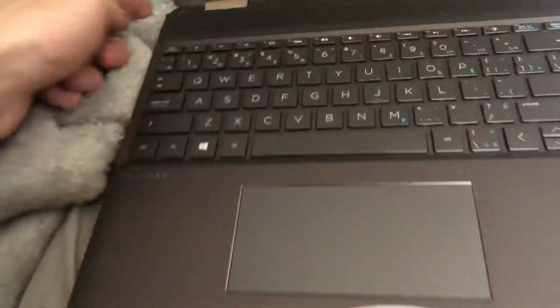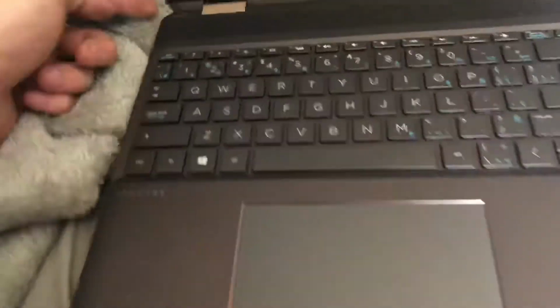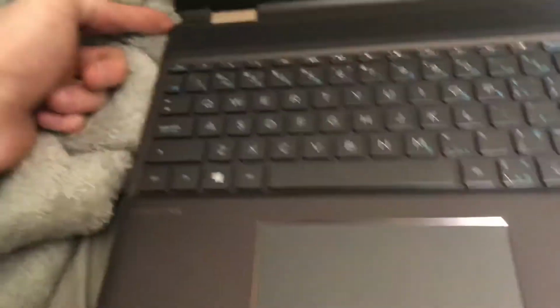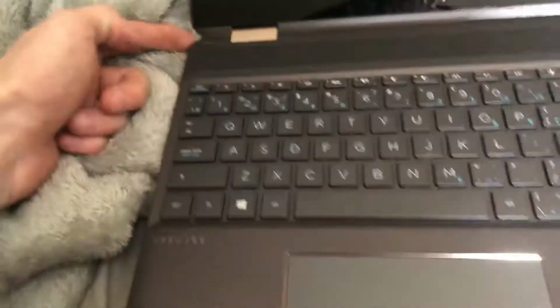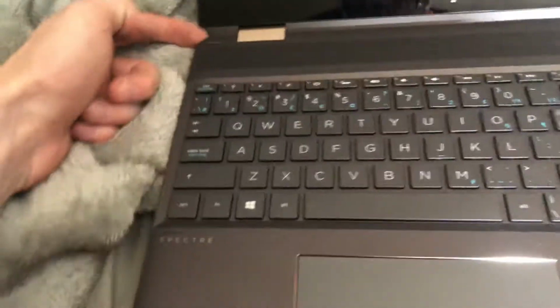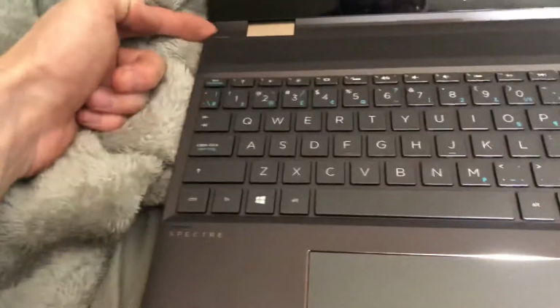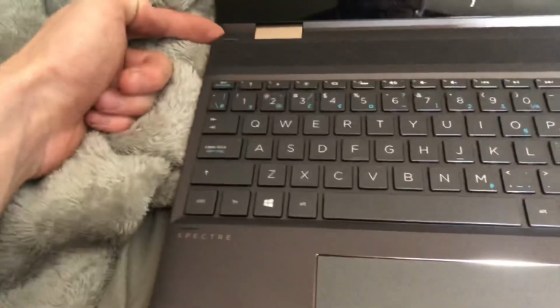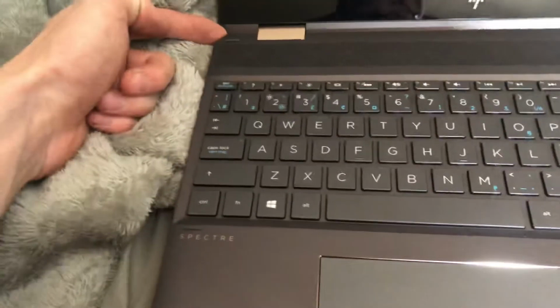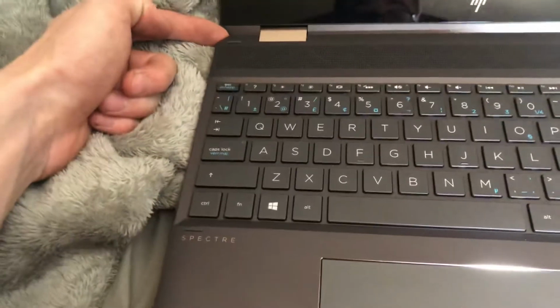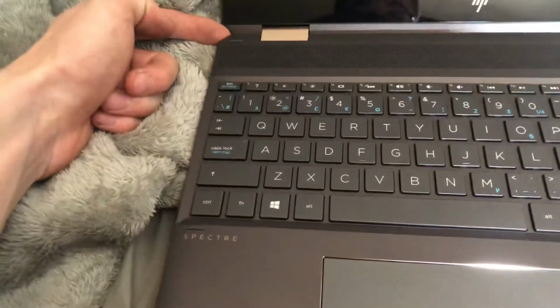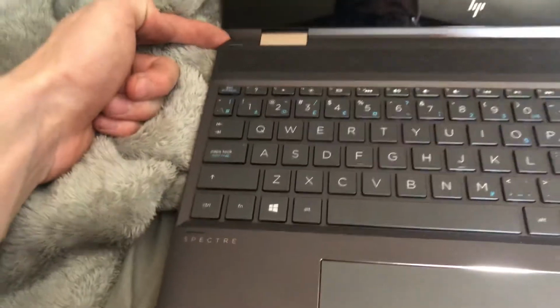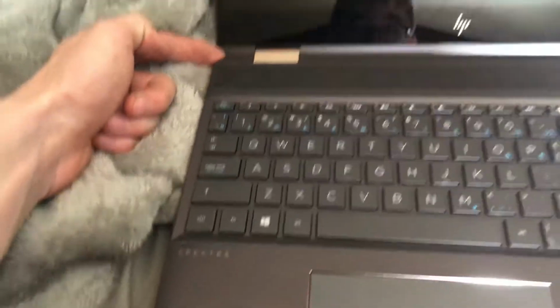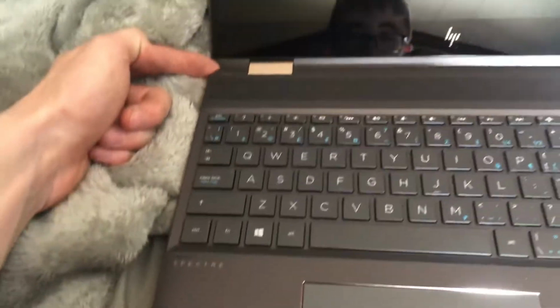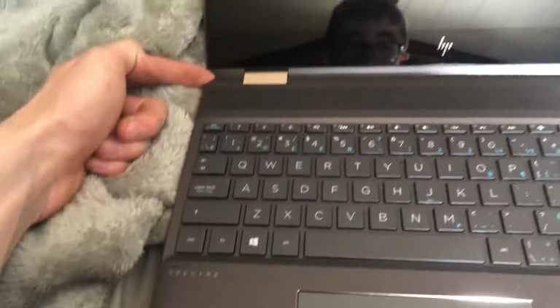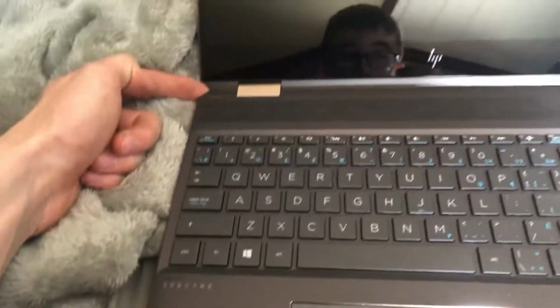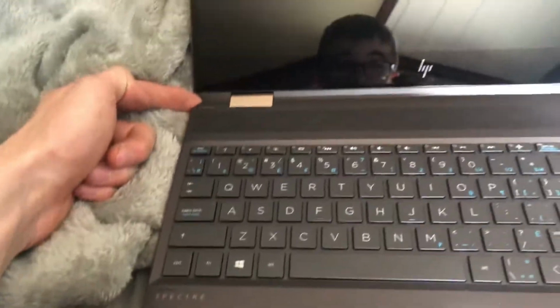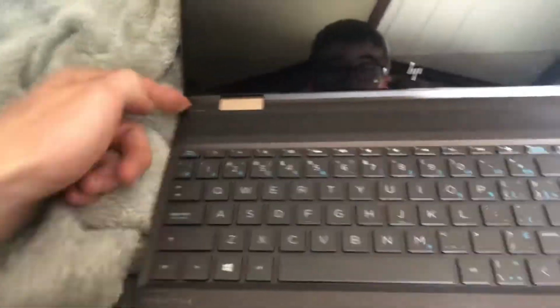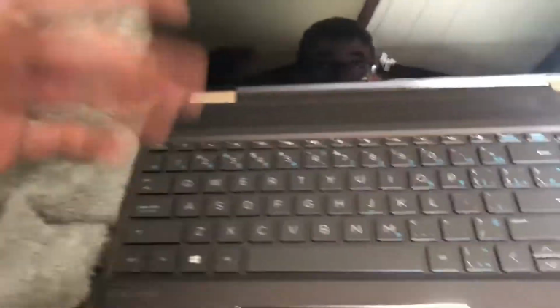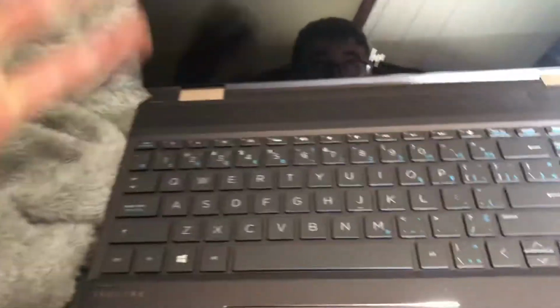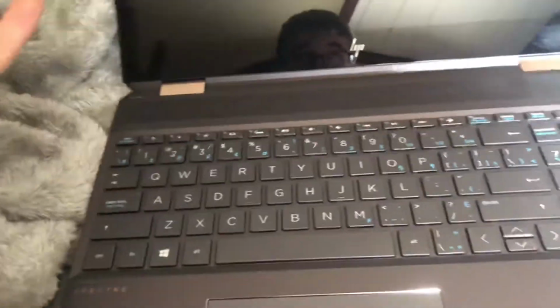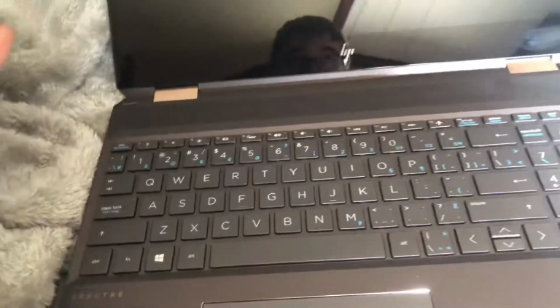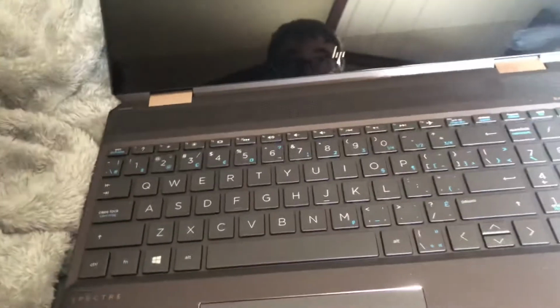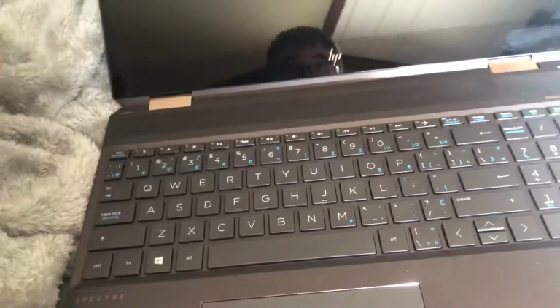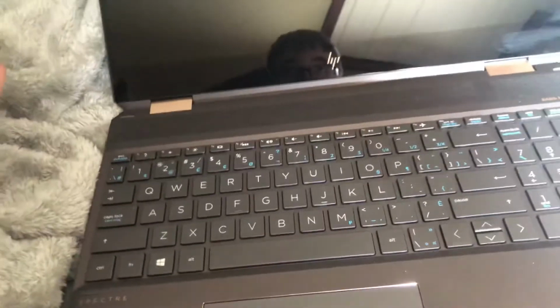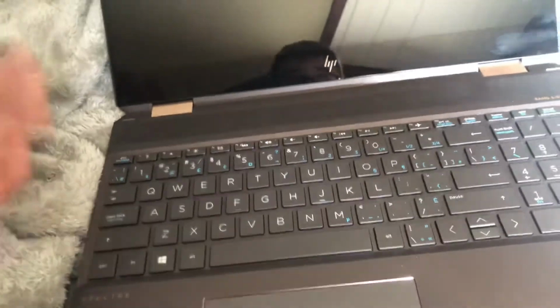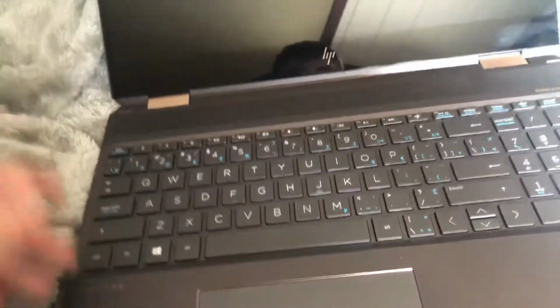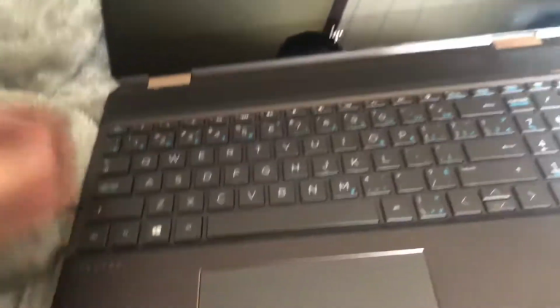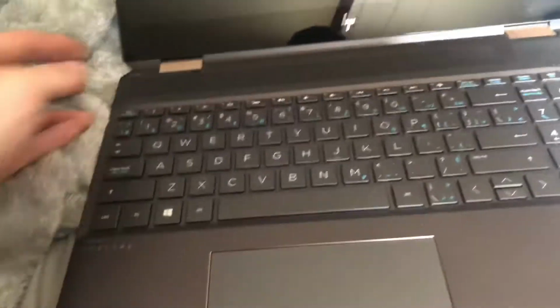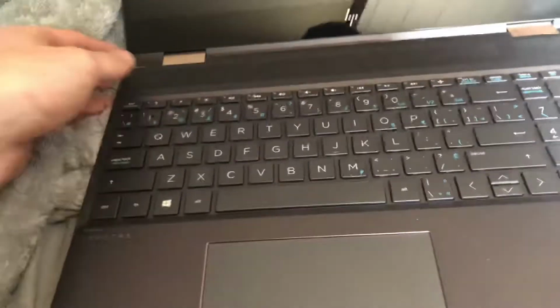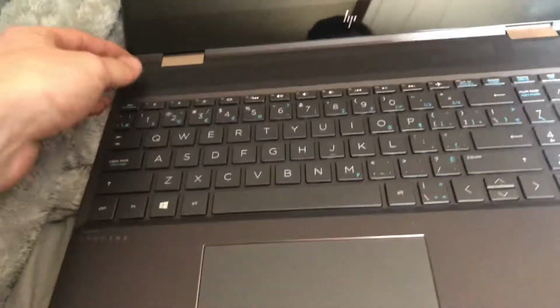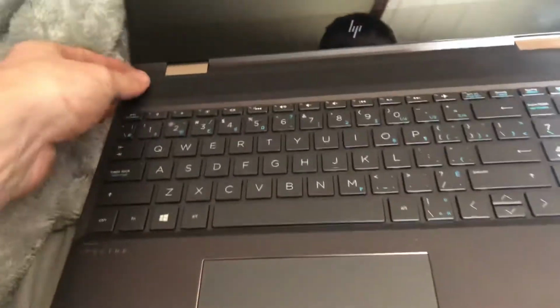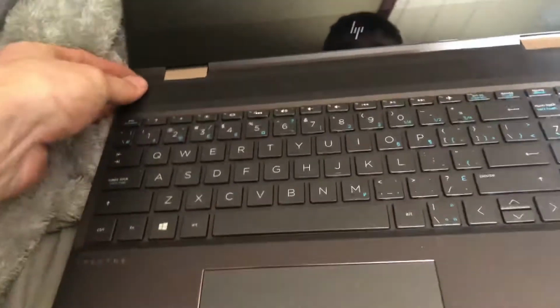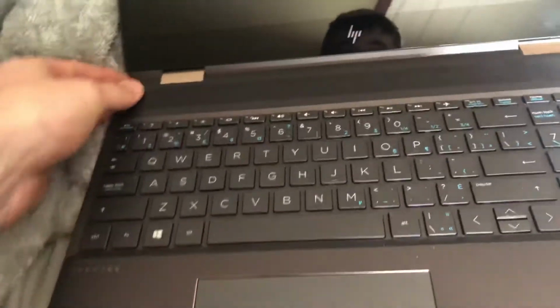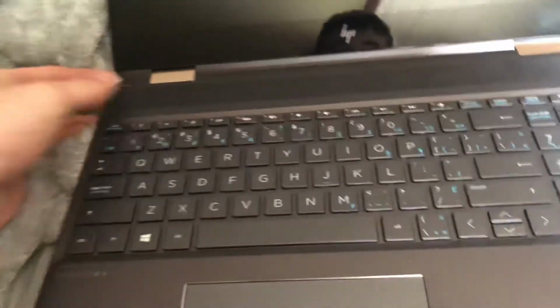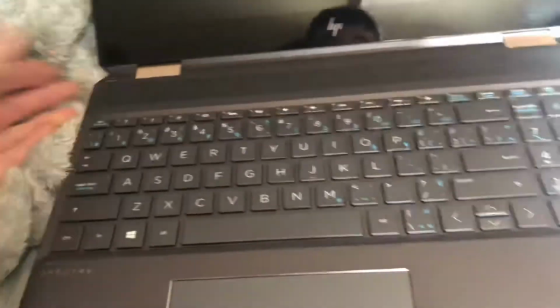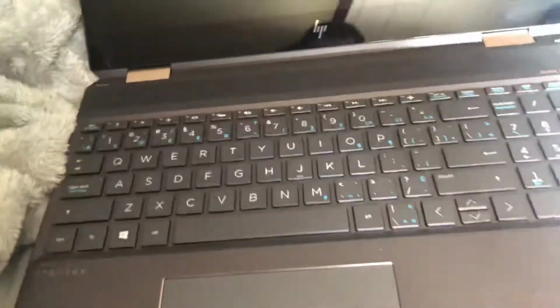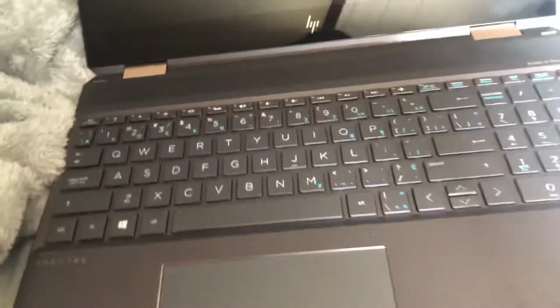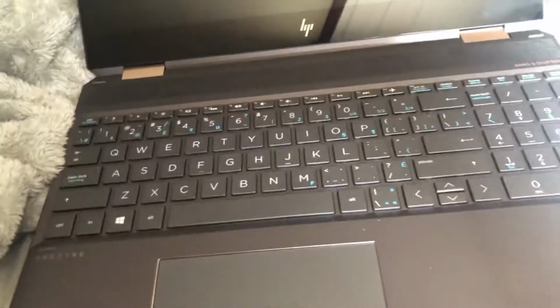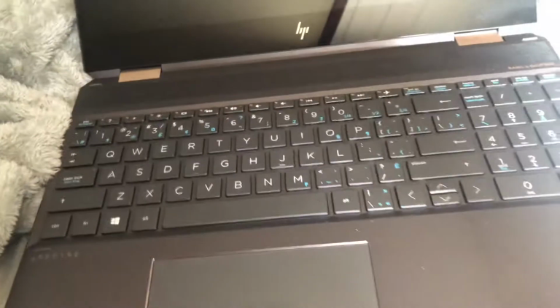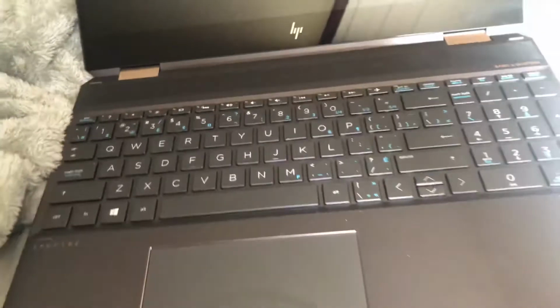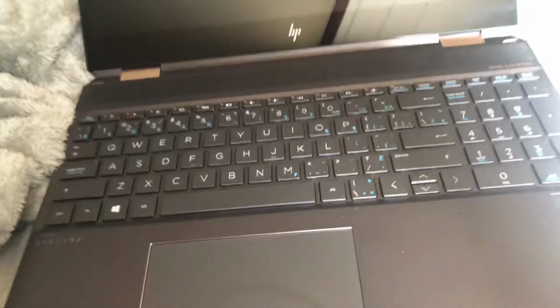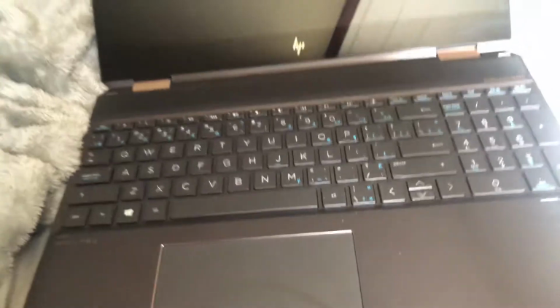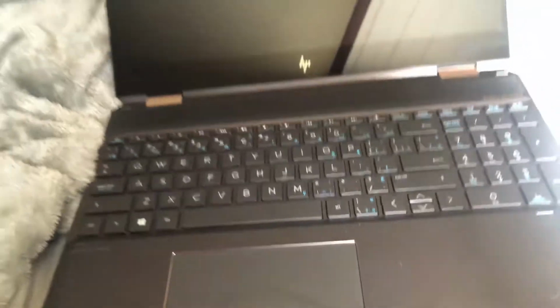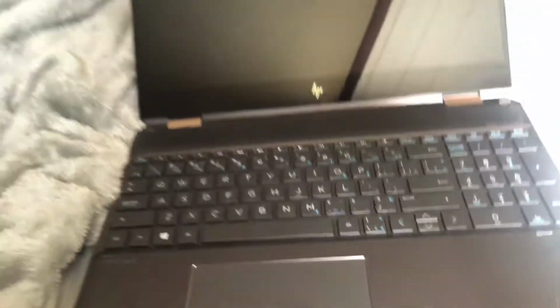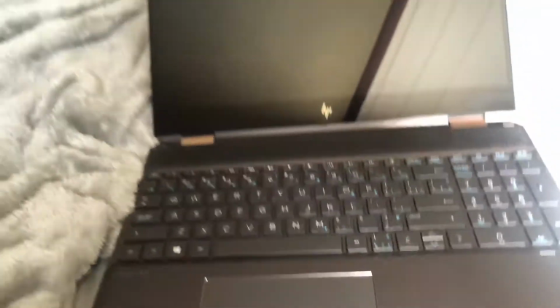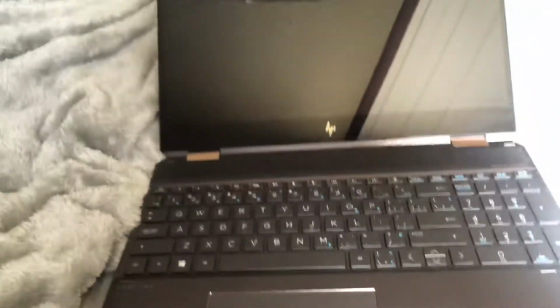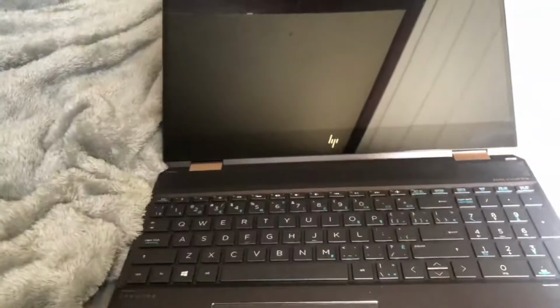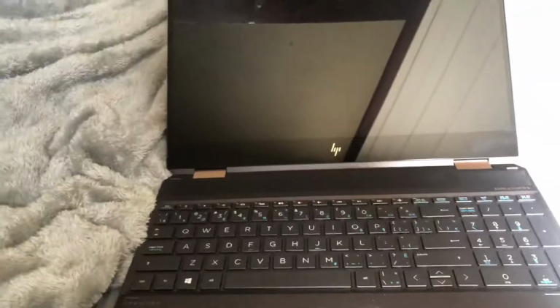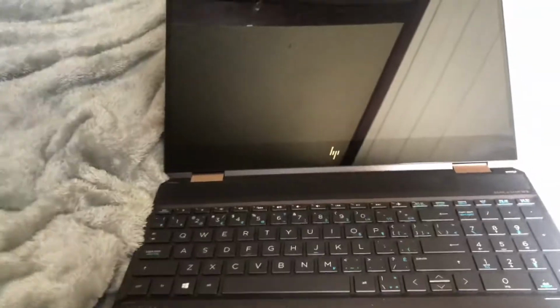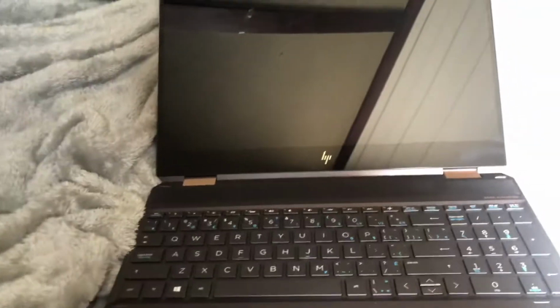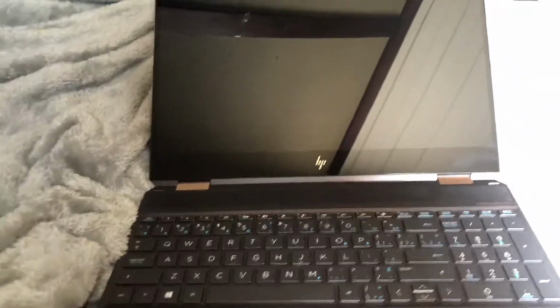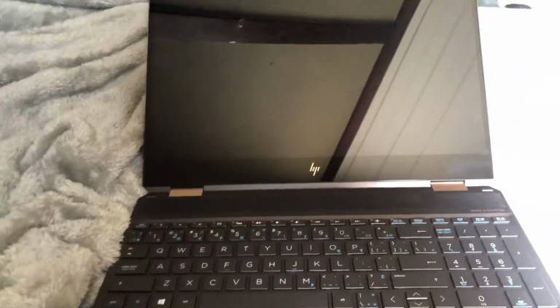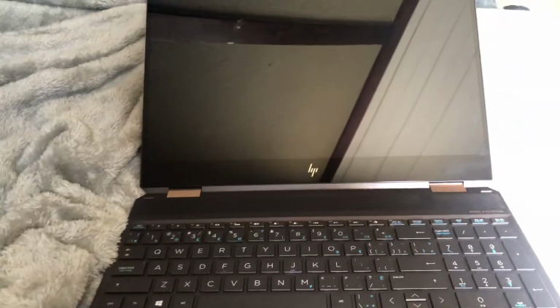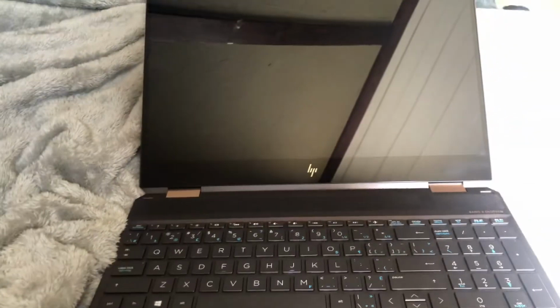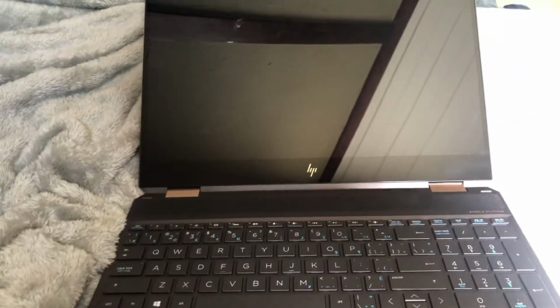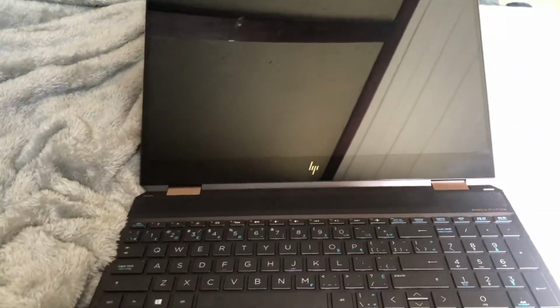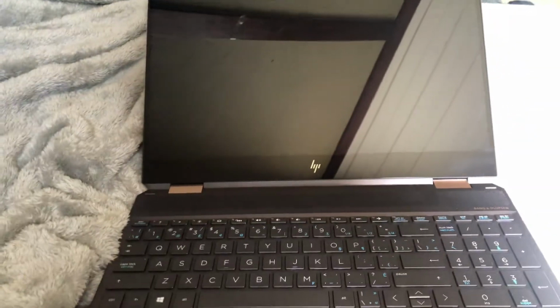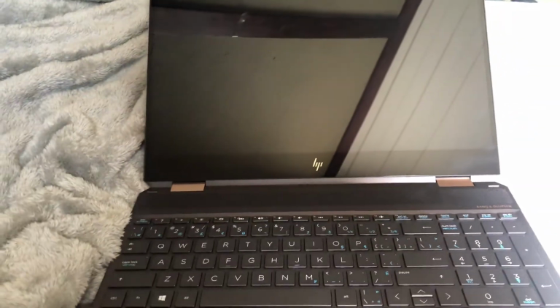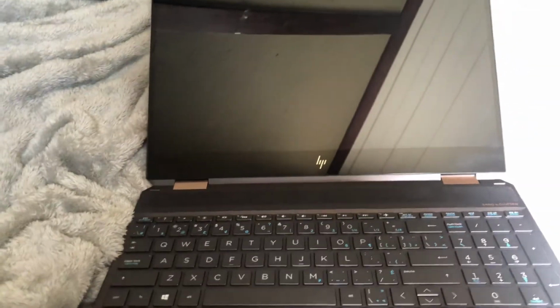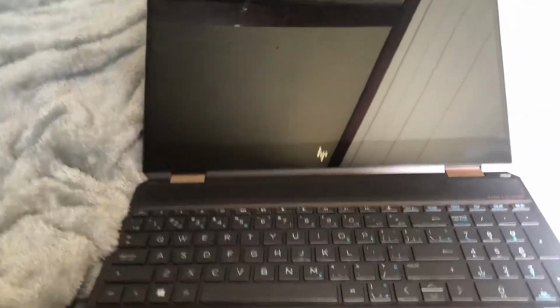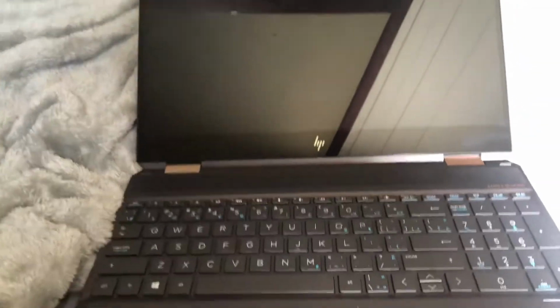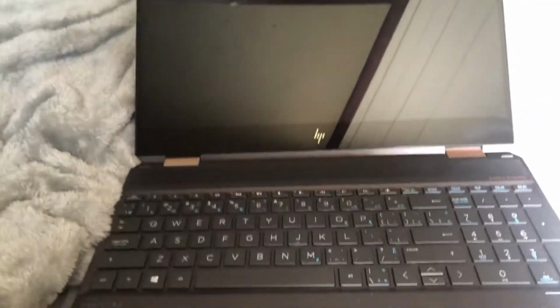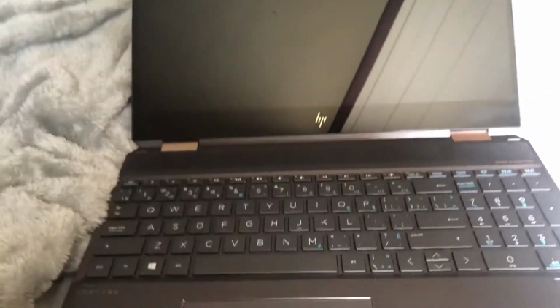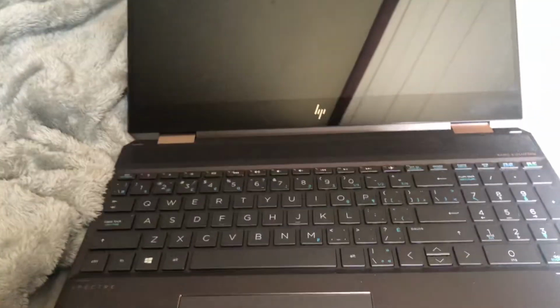You hold the power button down for 30 seconds and then it should reboot. That should hopefully fix your issue. You're welcome.